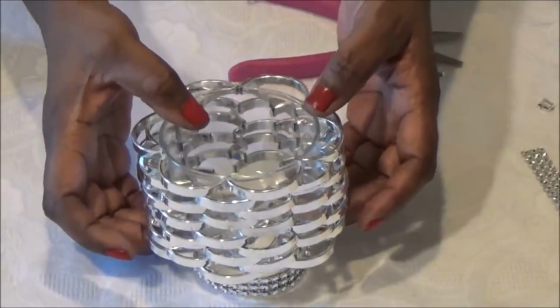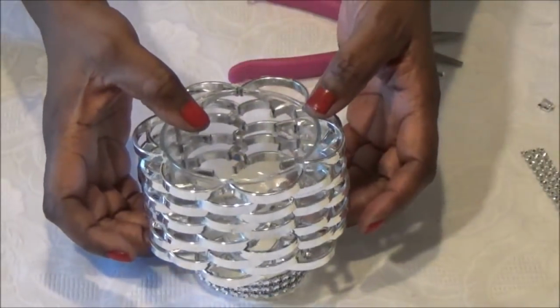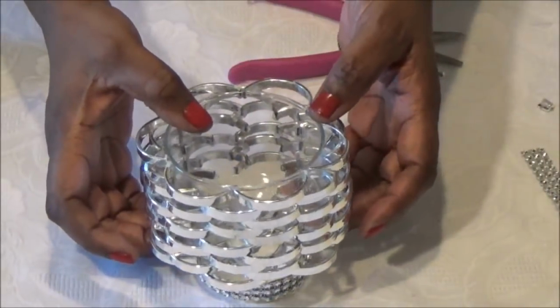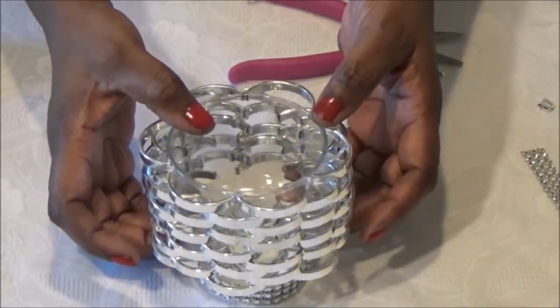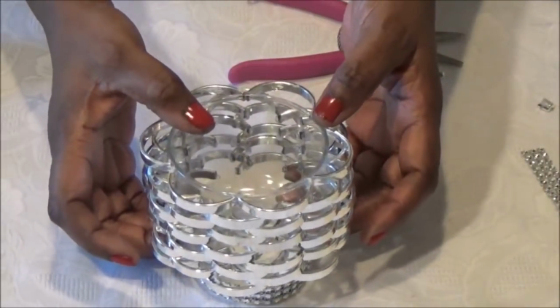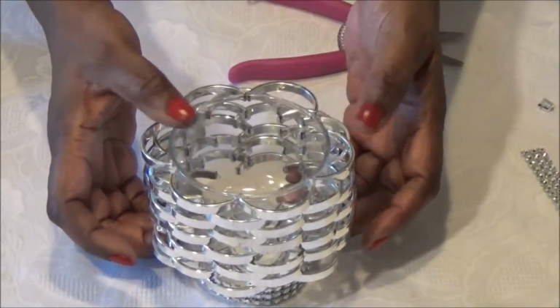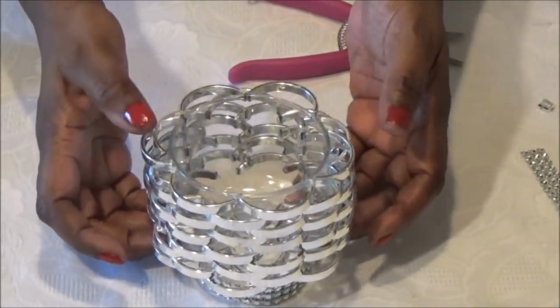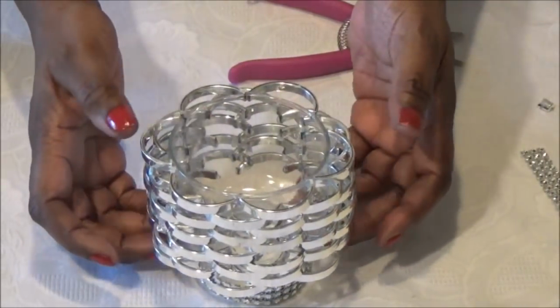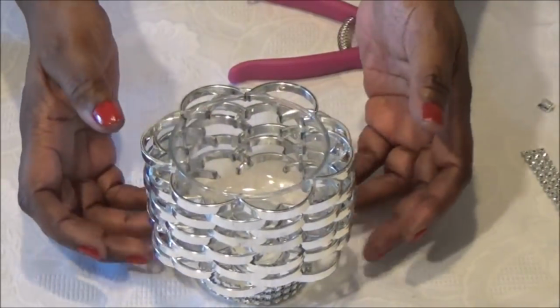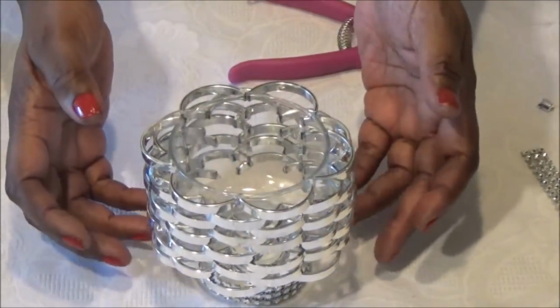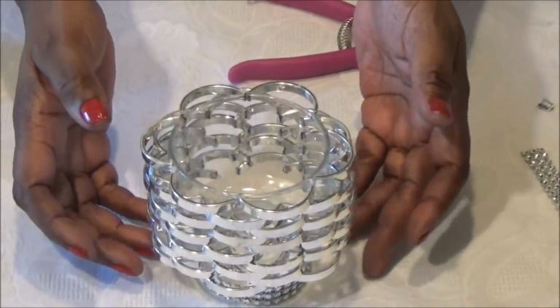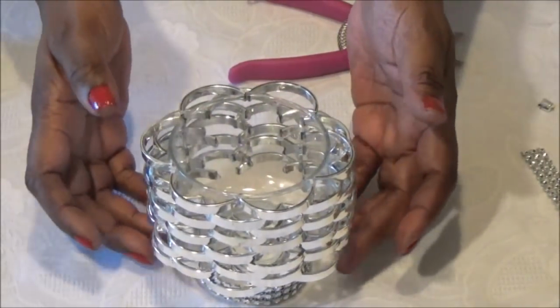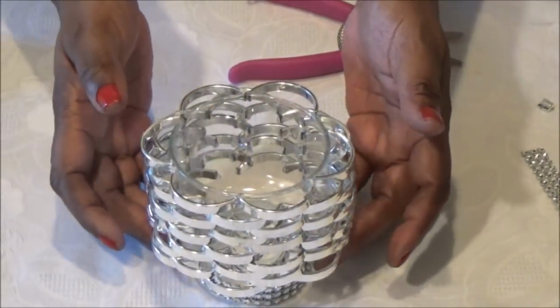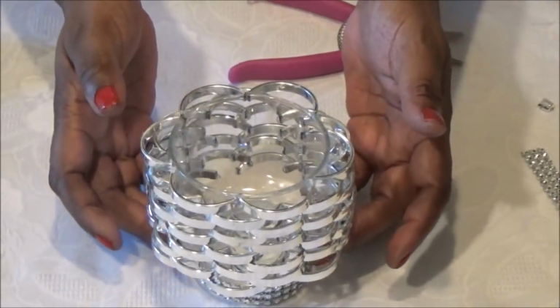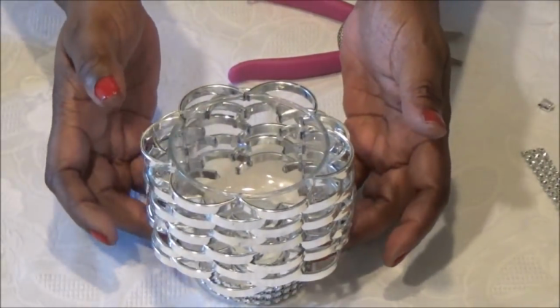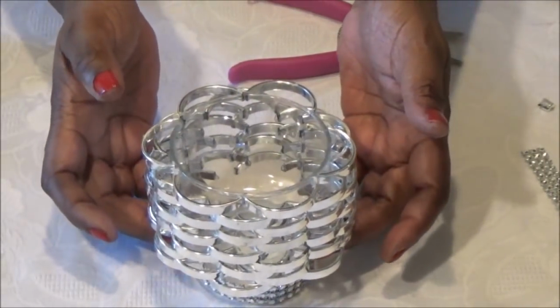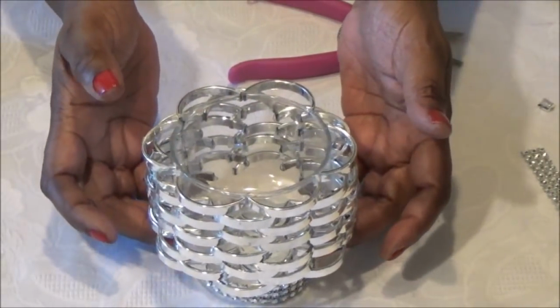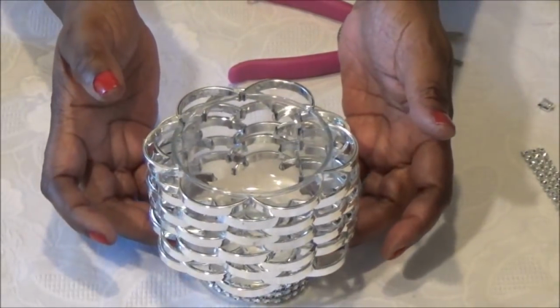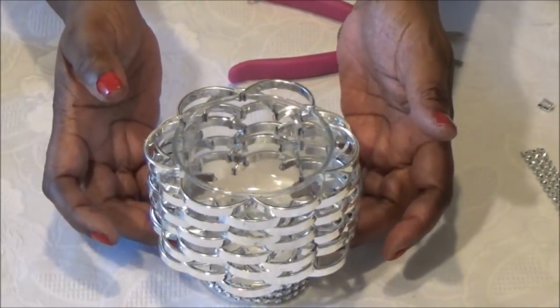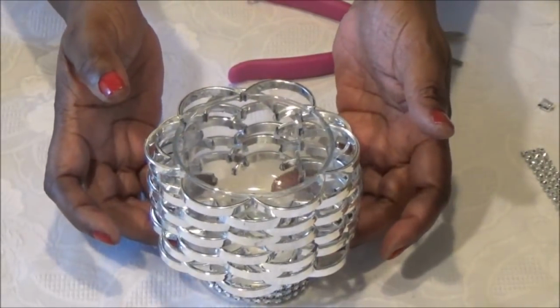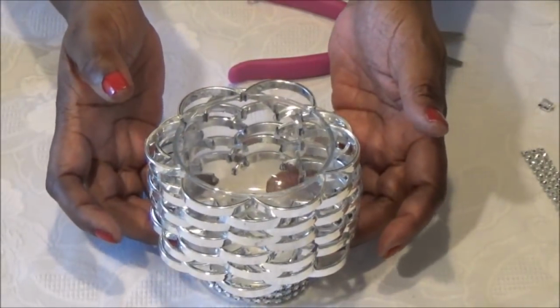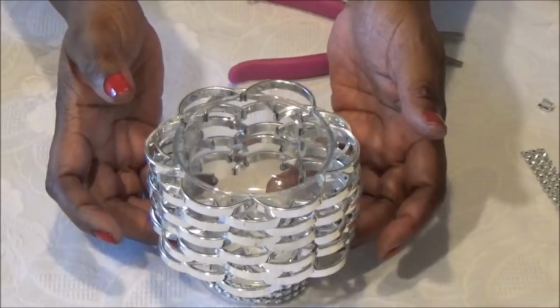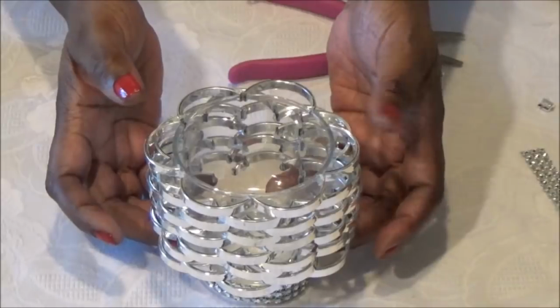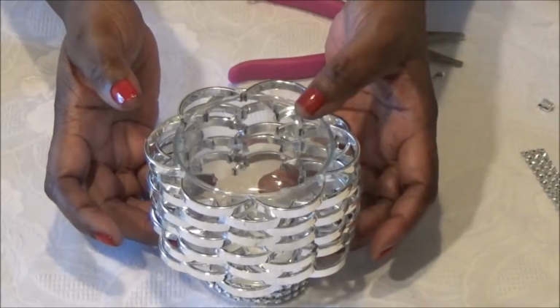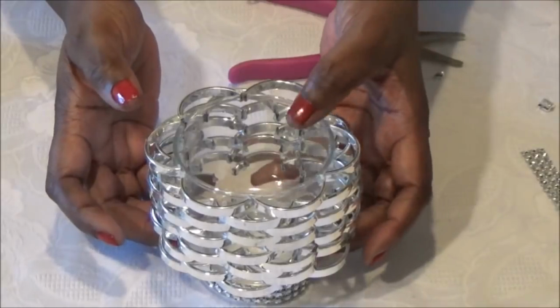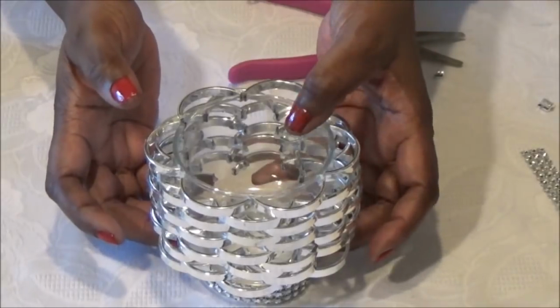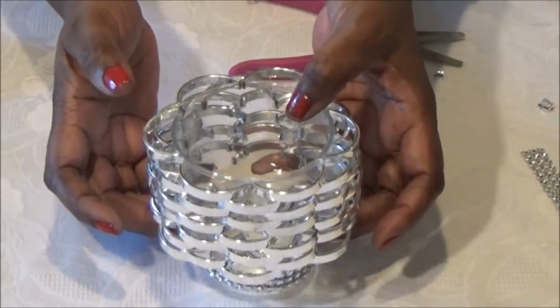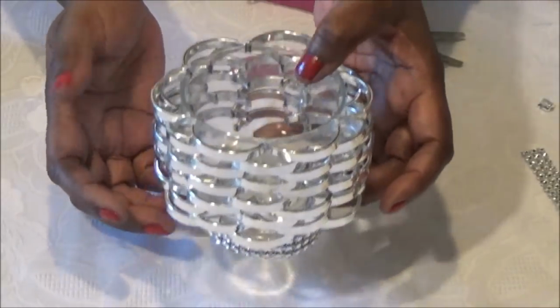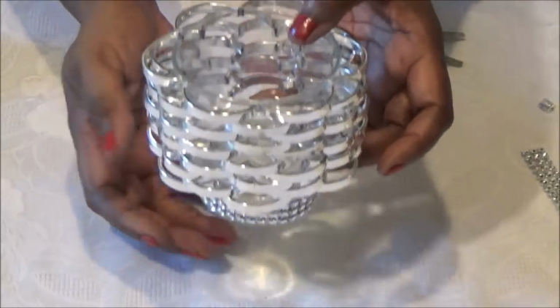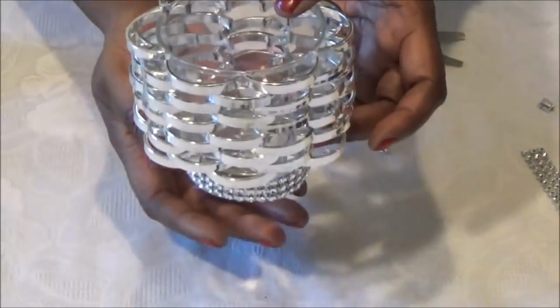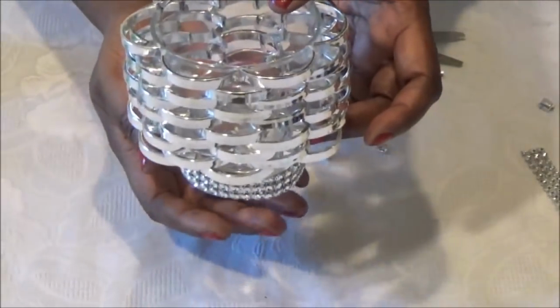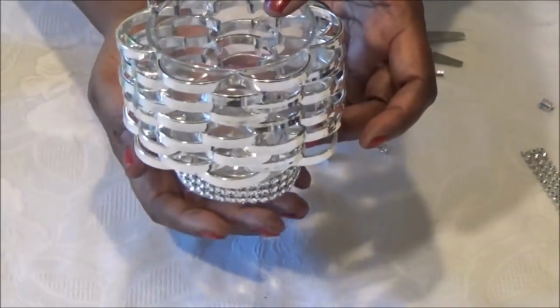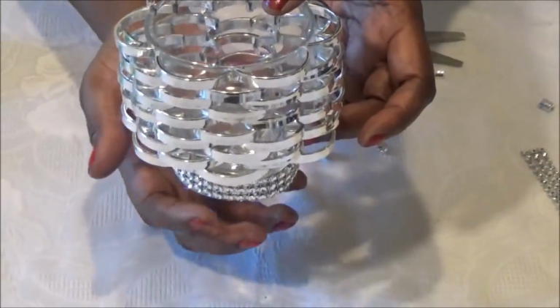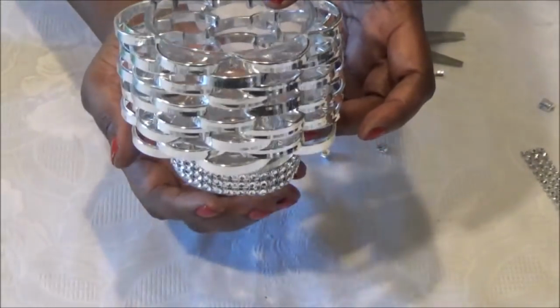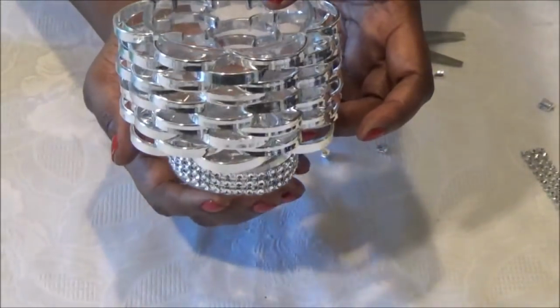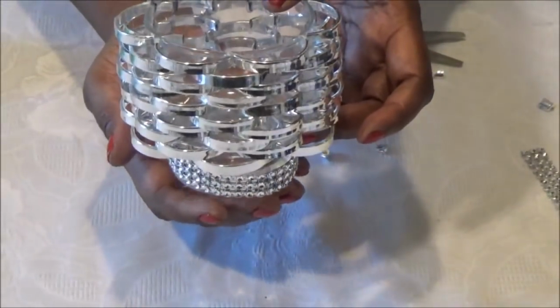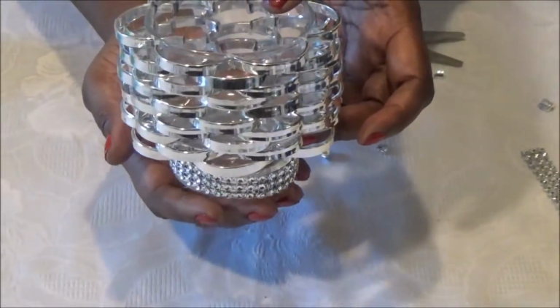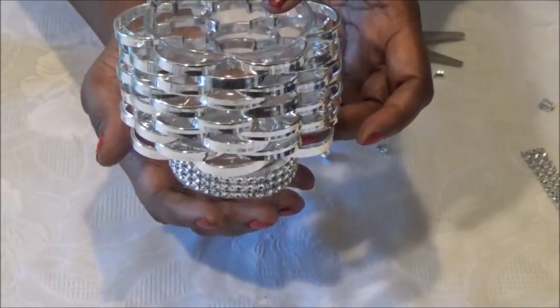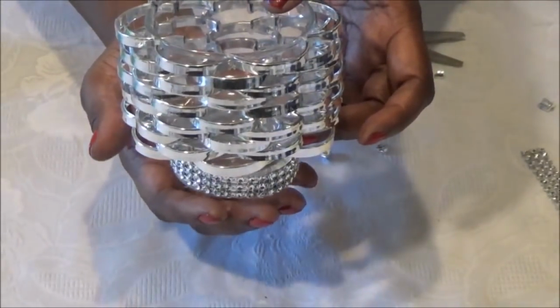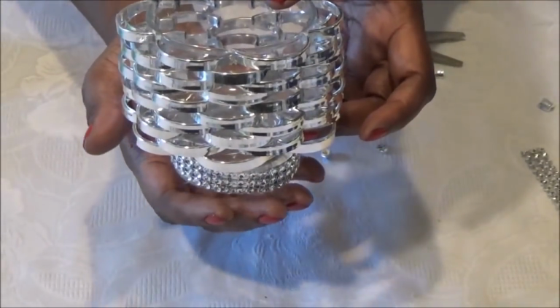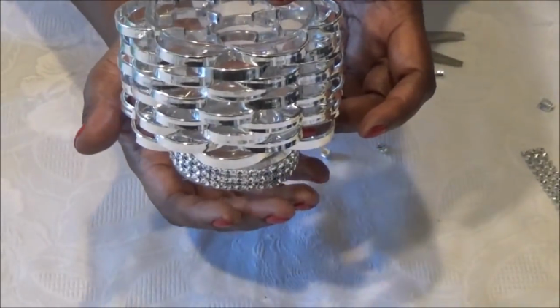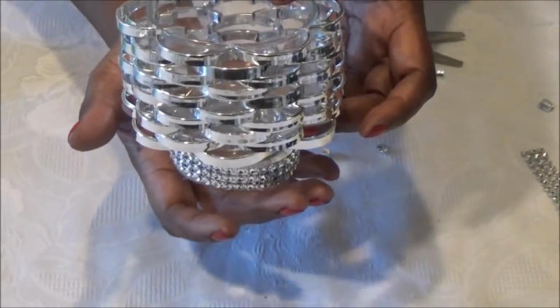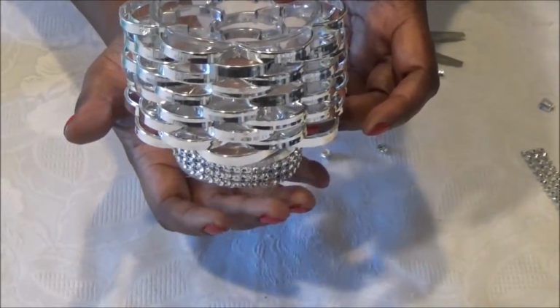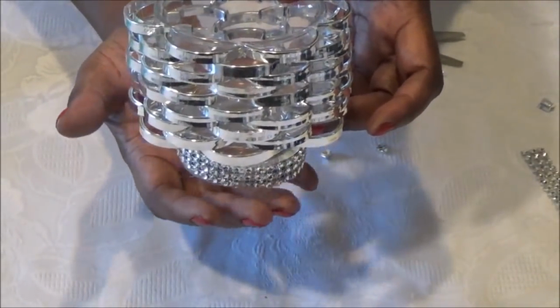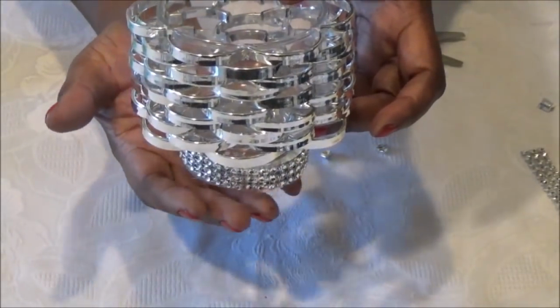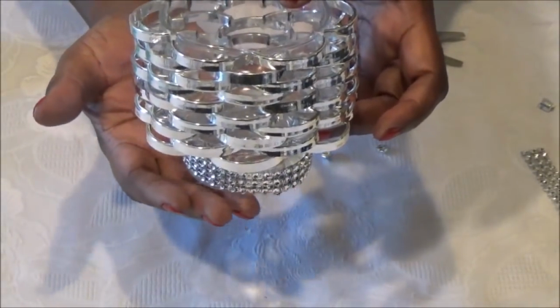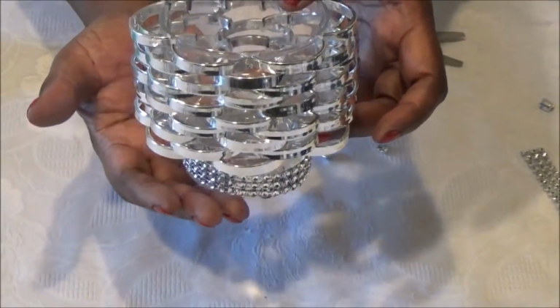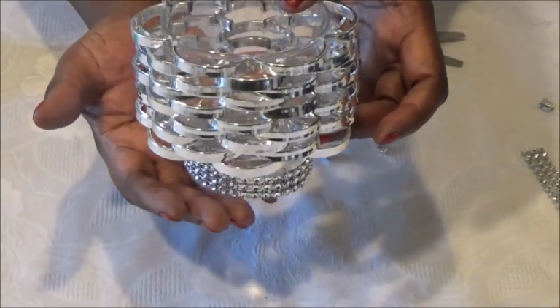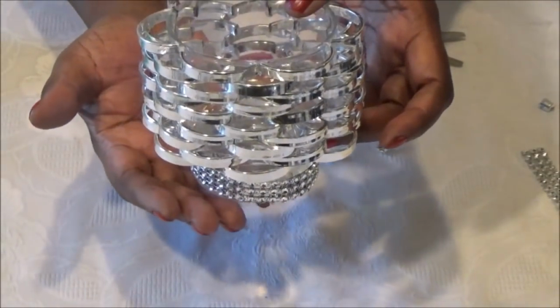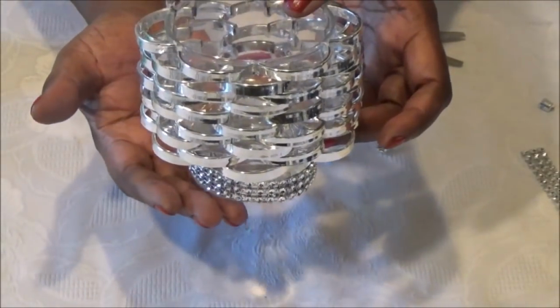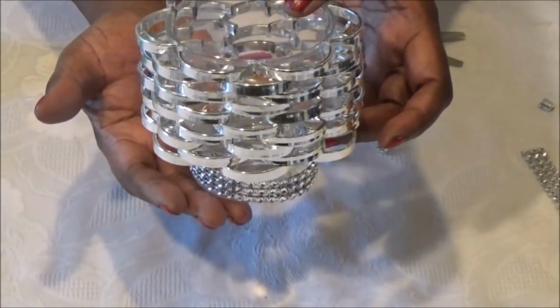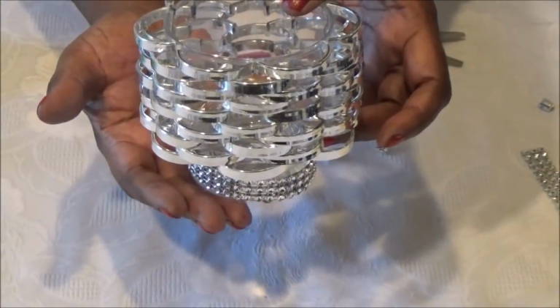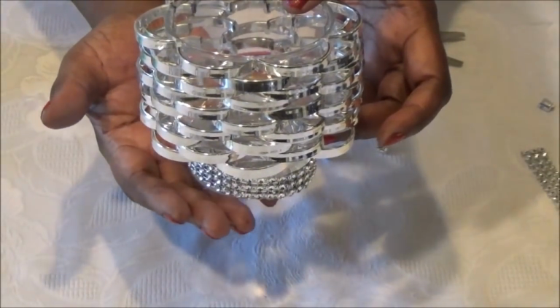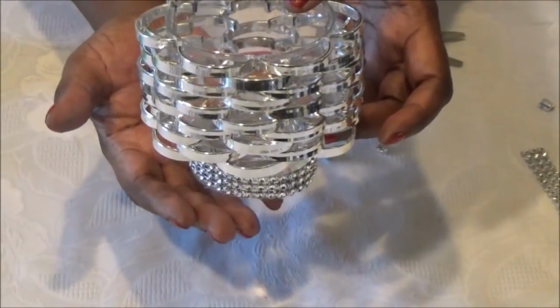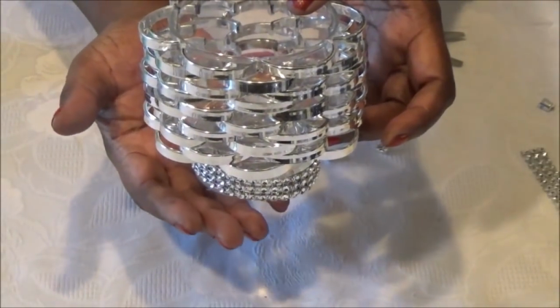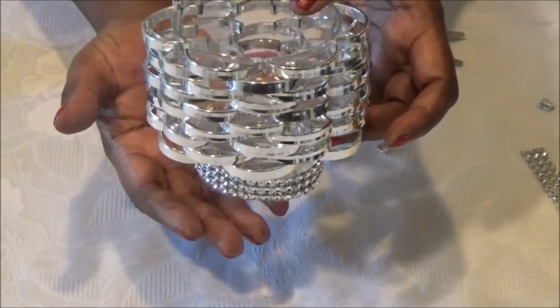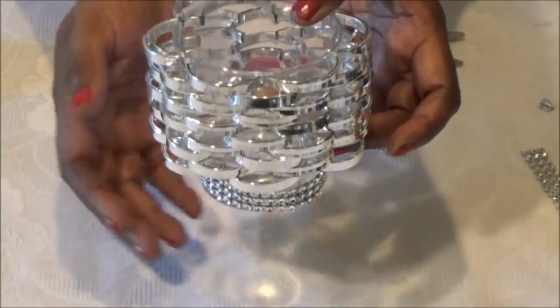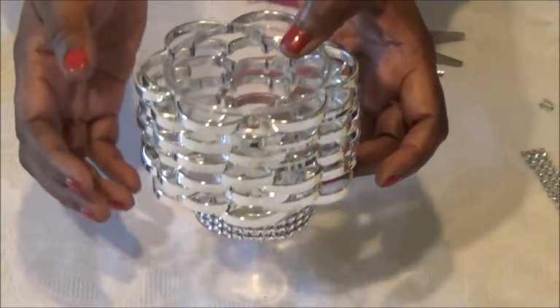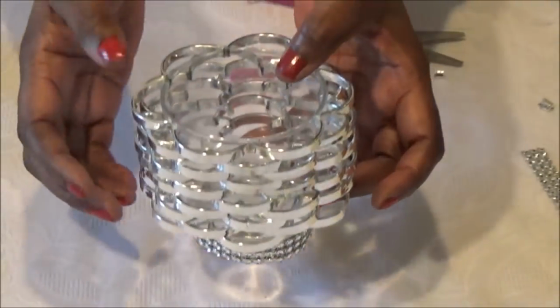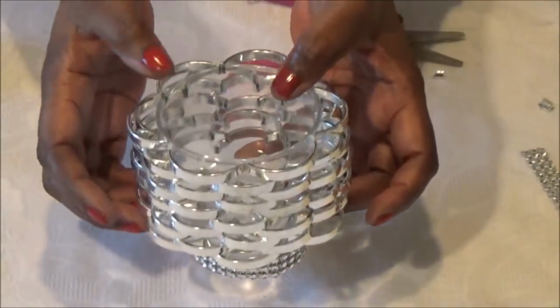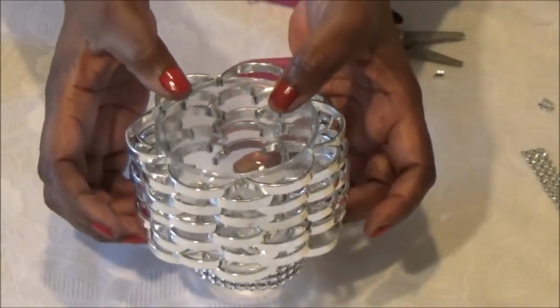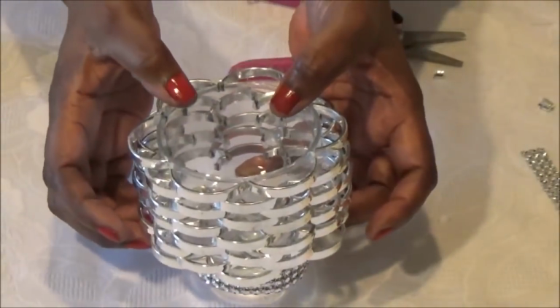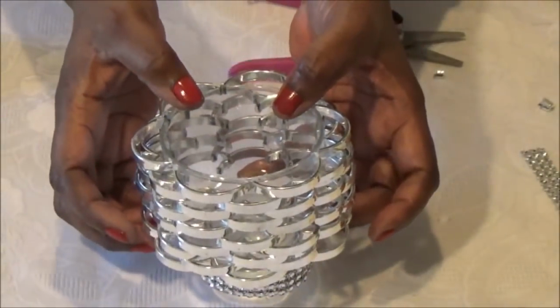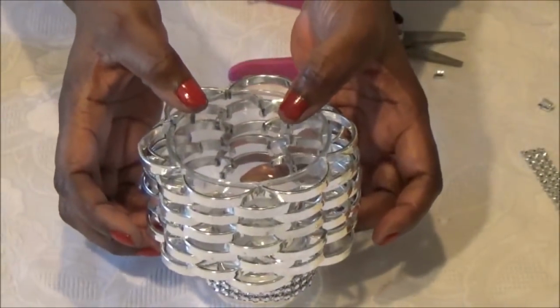Your glass should look like this. You want to have a weave pattern. And then you're just going to add a strip of diamond wrap to the bottom of the glass.